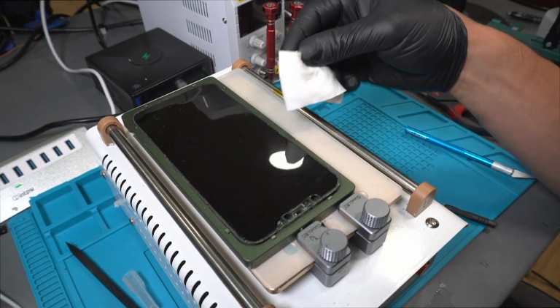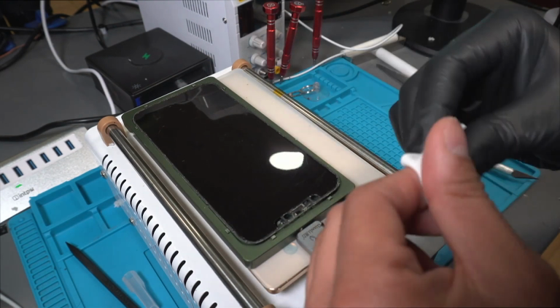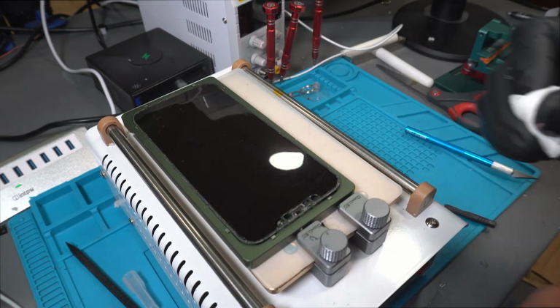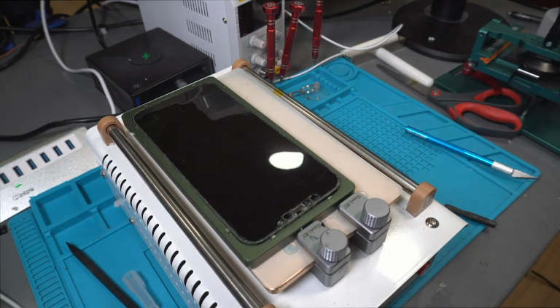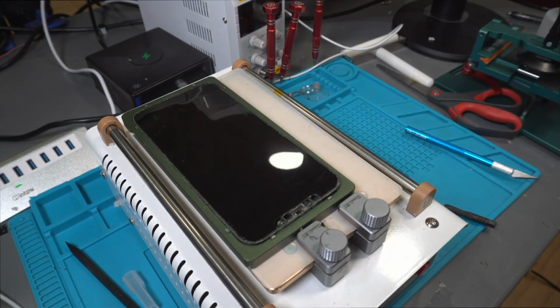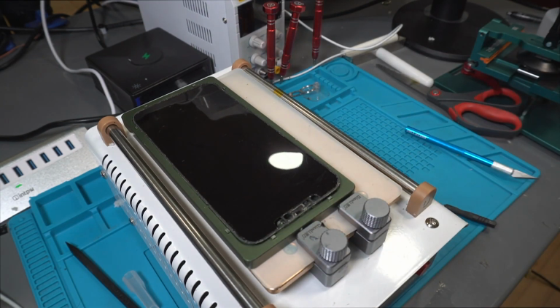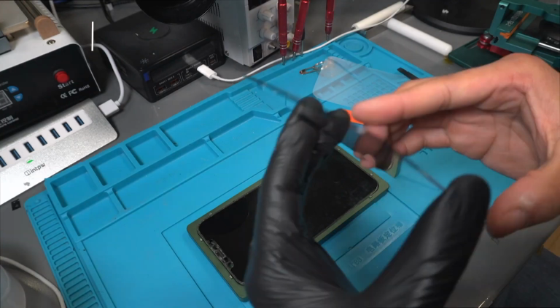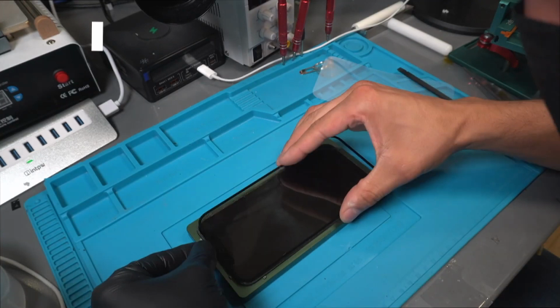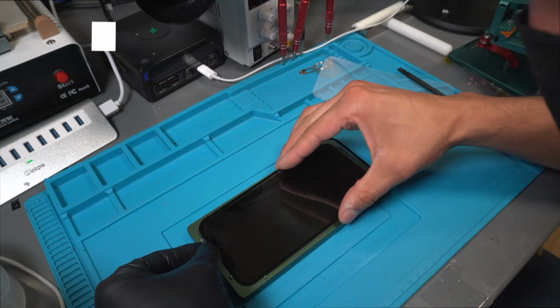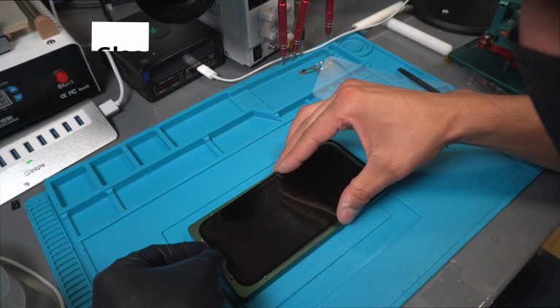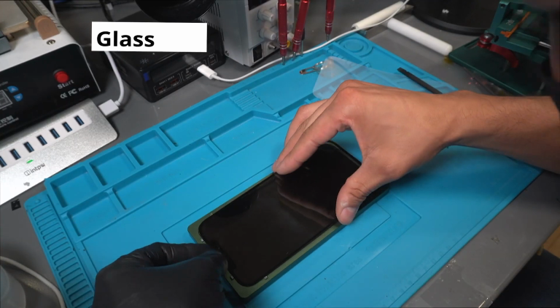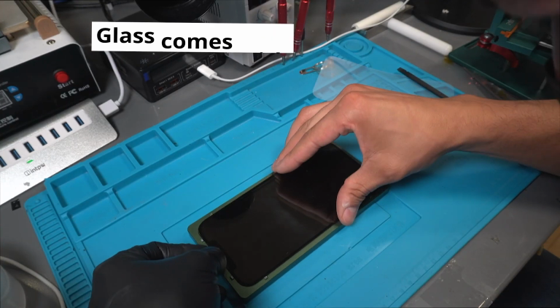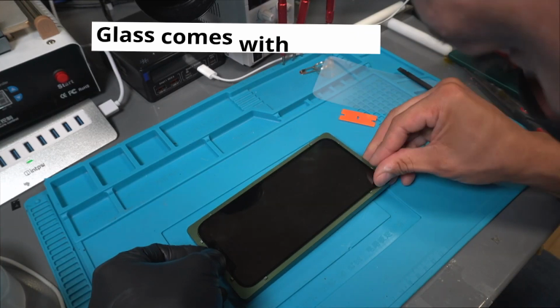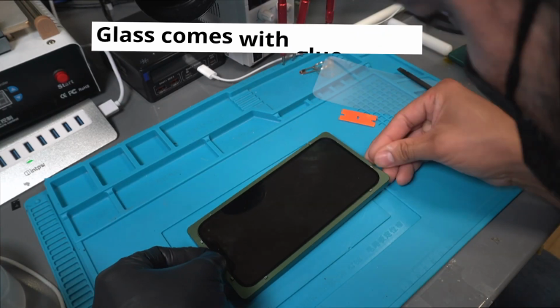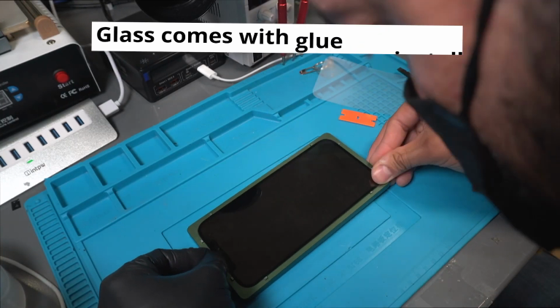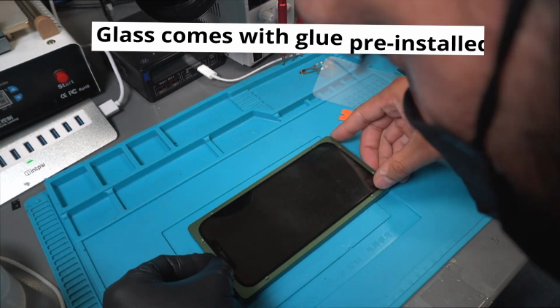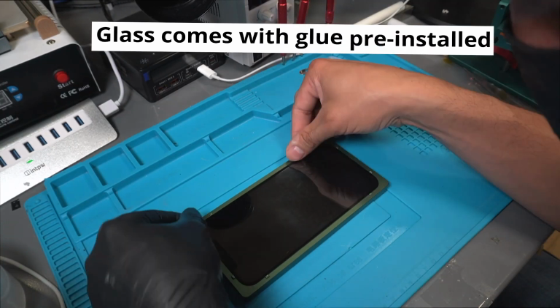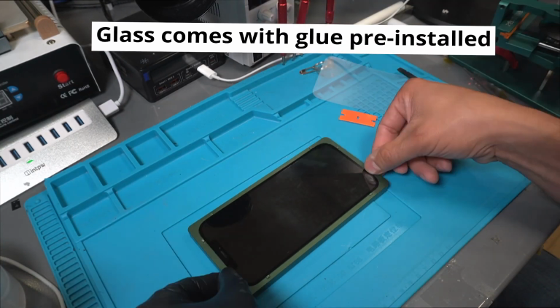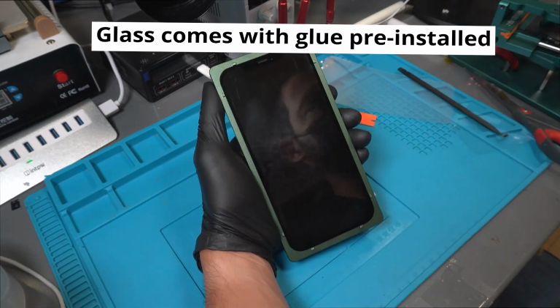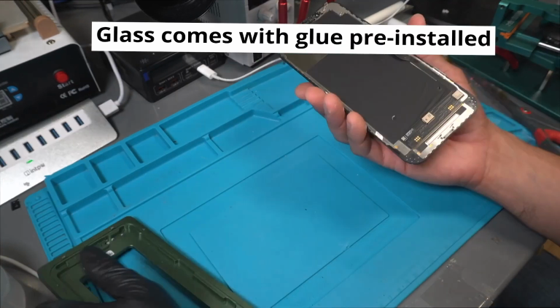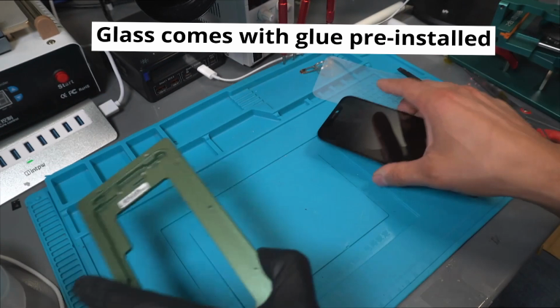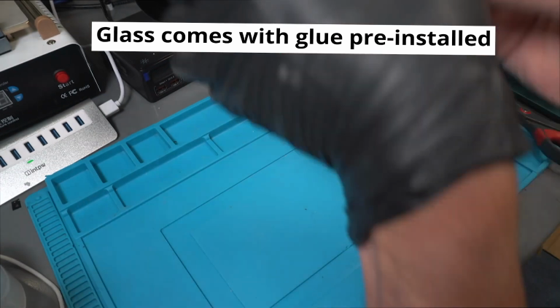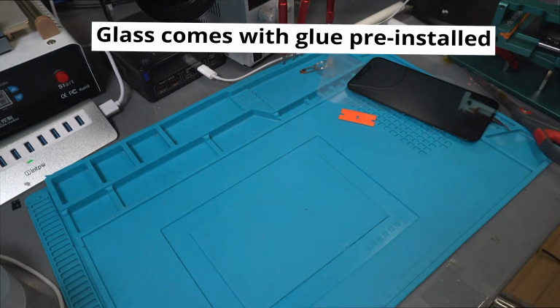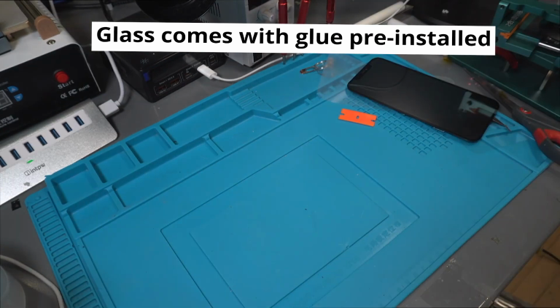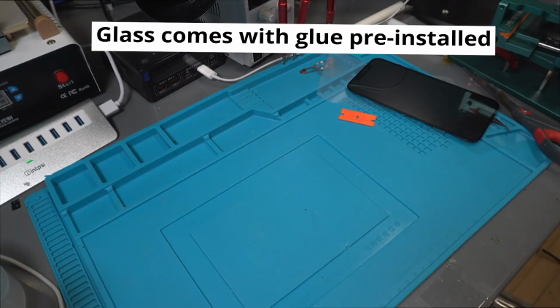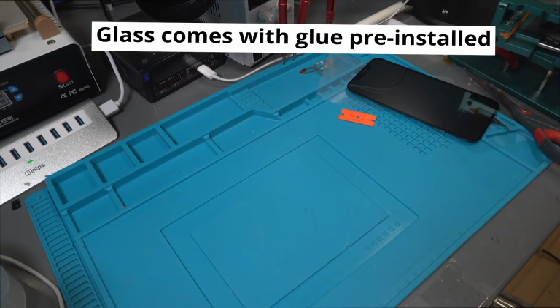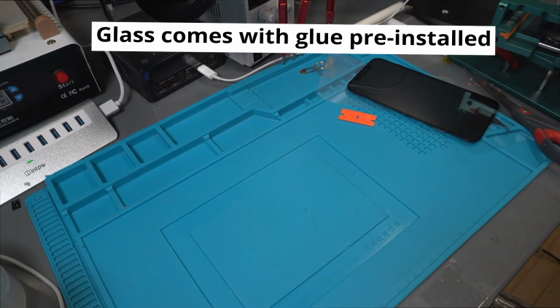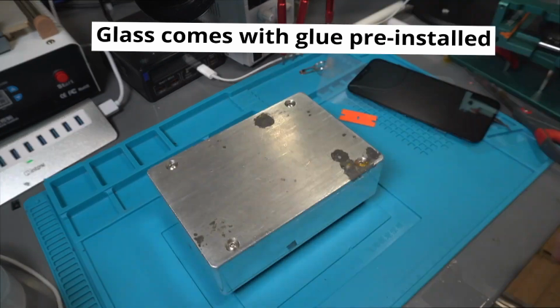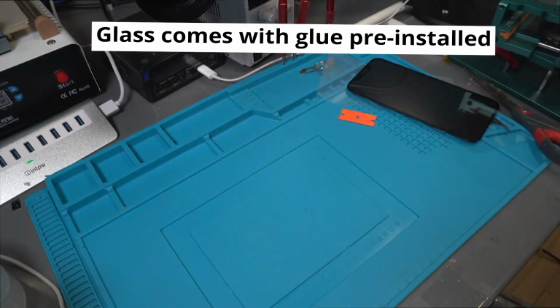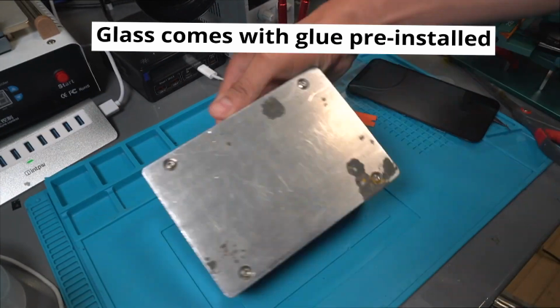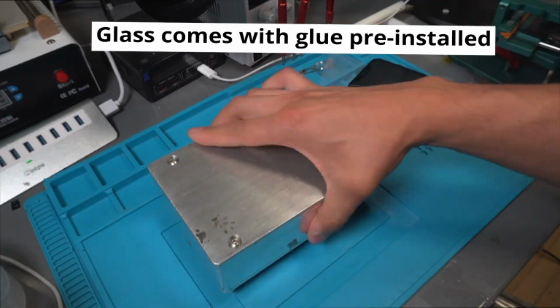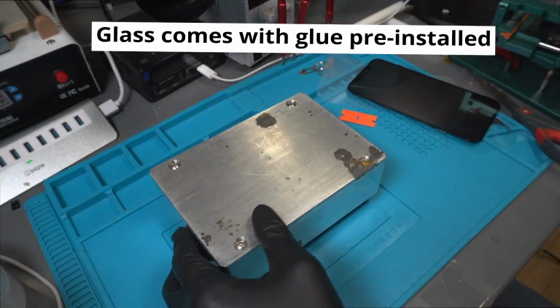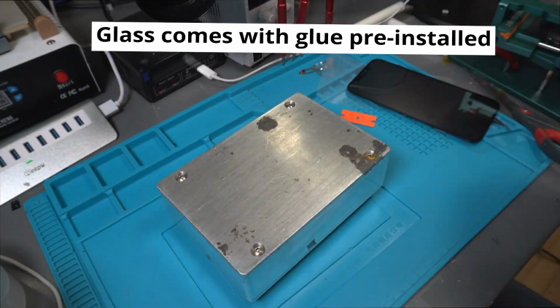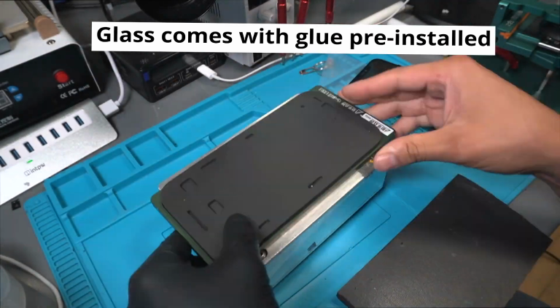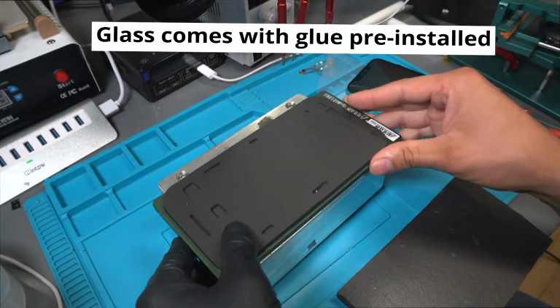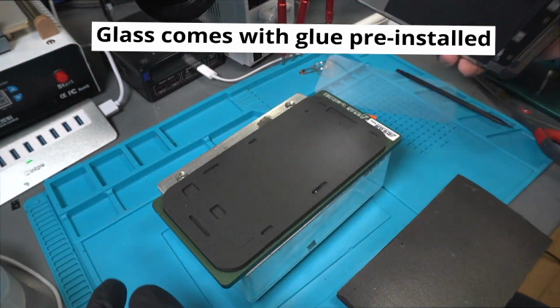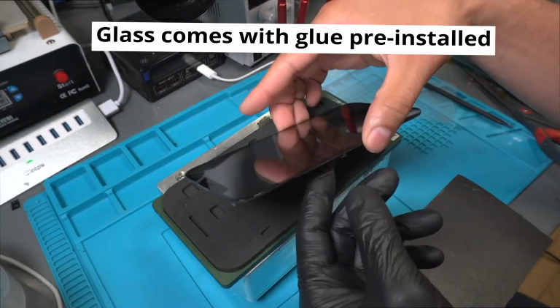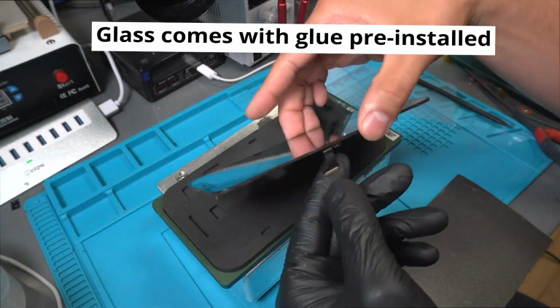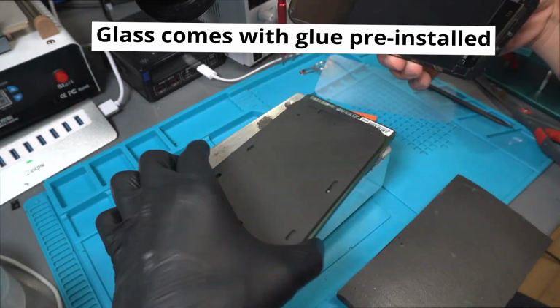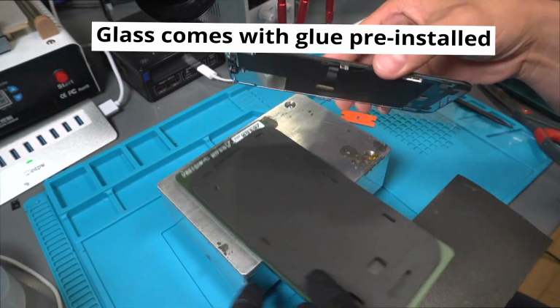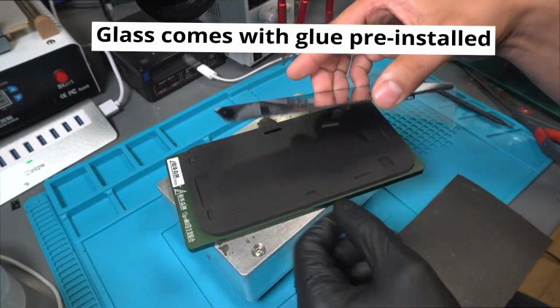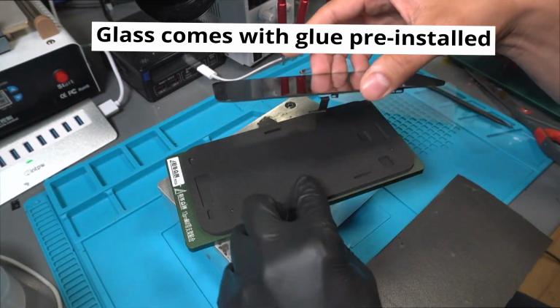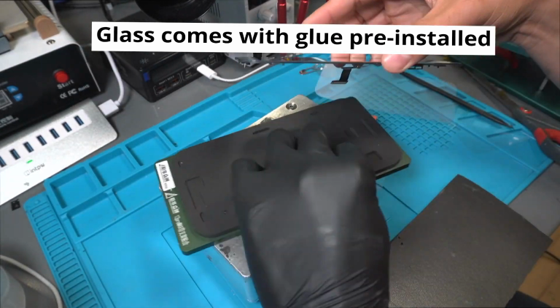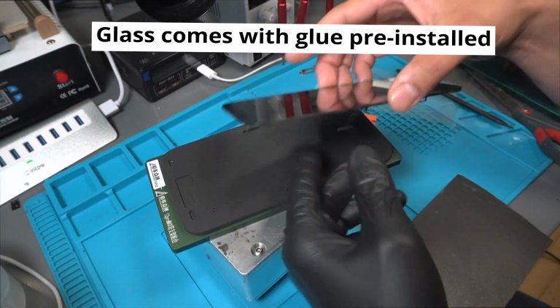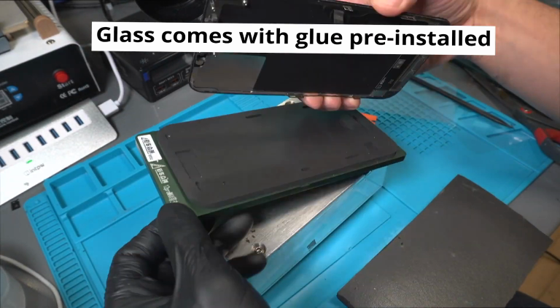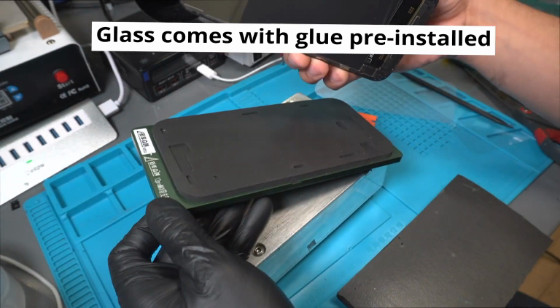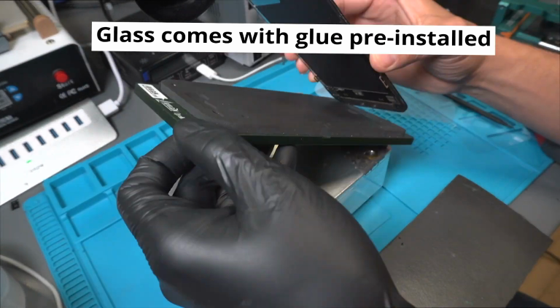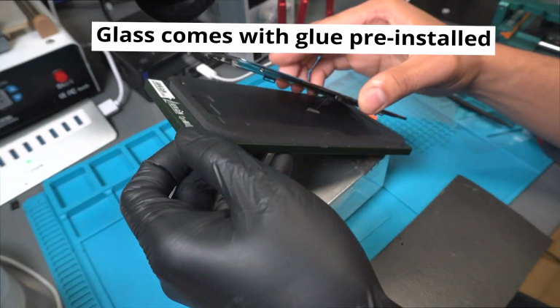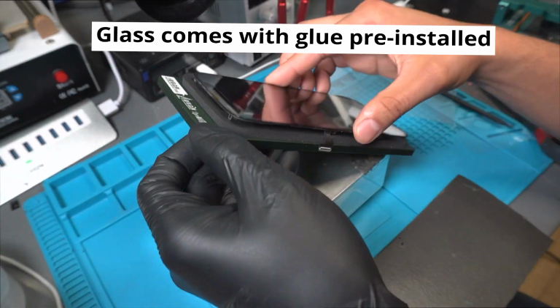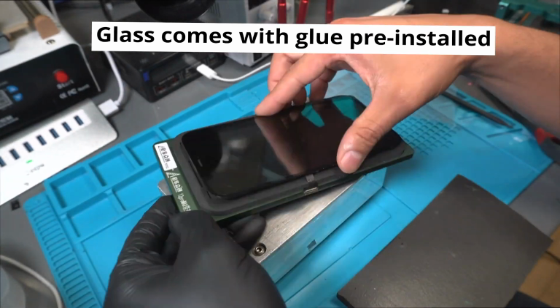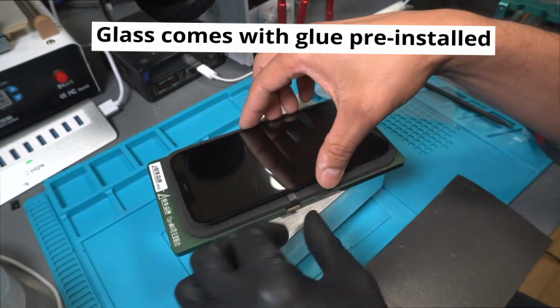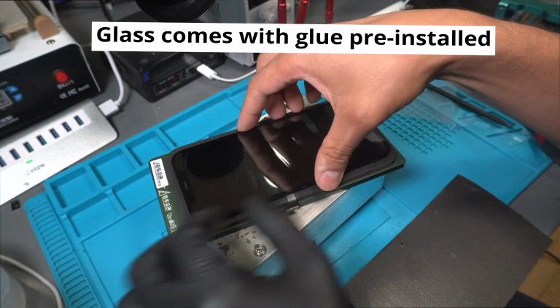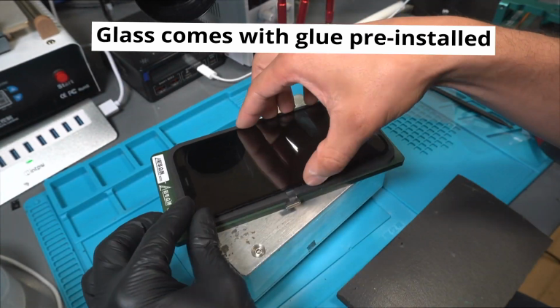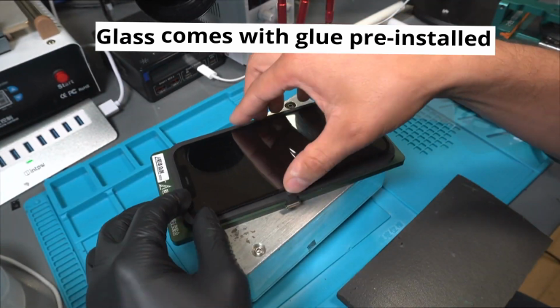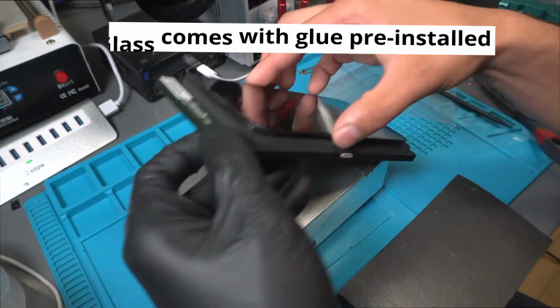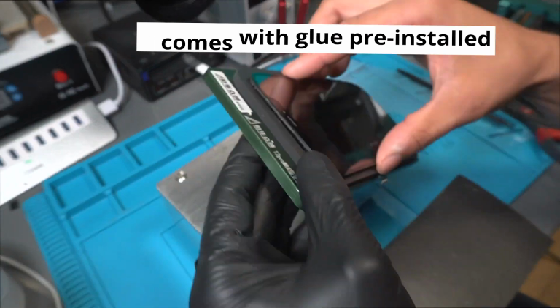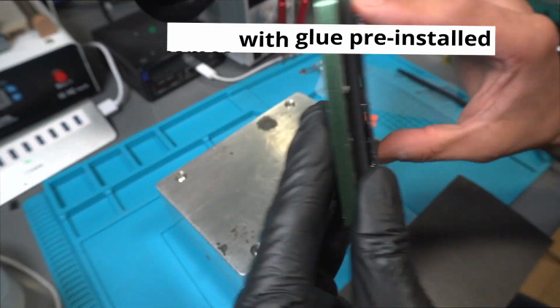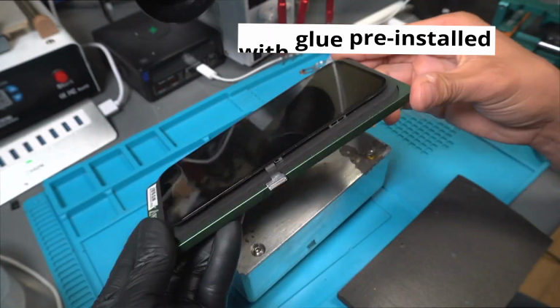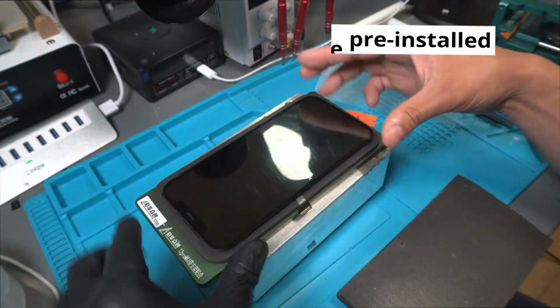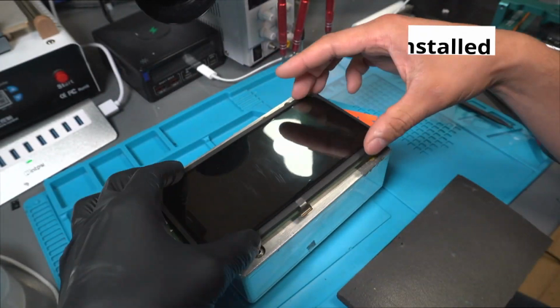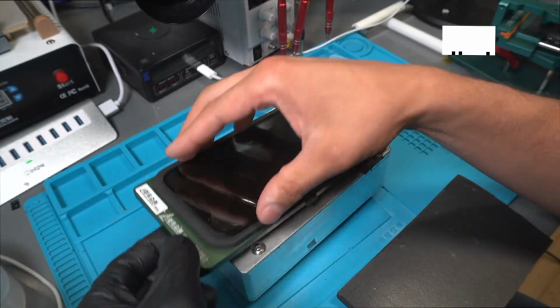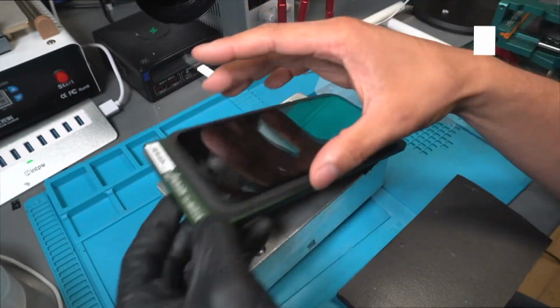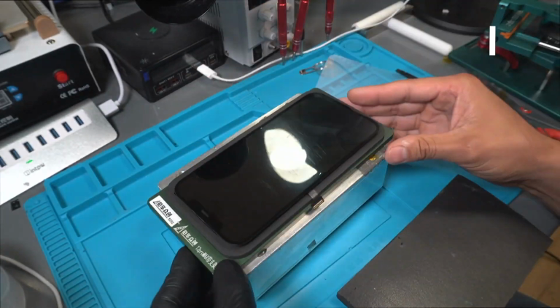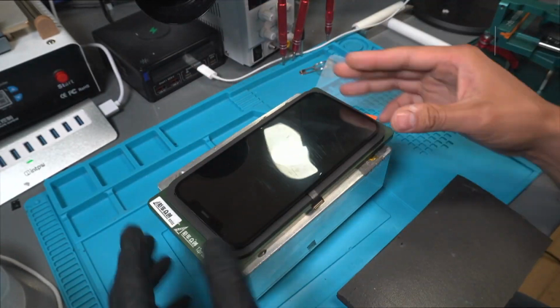Next, we align the glass with the LCD. We then take the screen out from the alignment mold and place it on a foam mold.